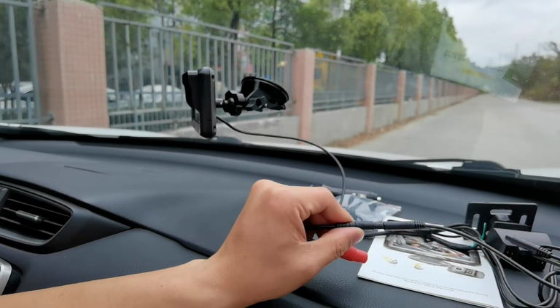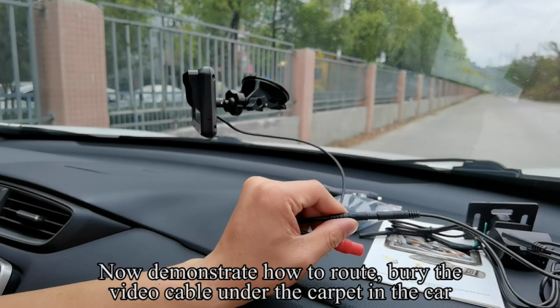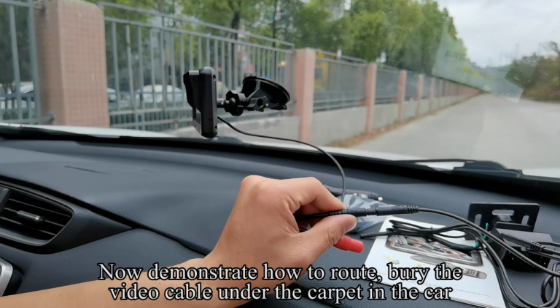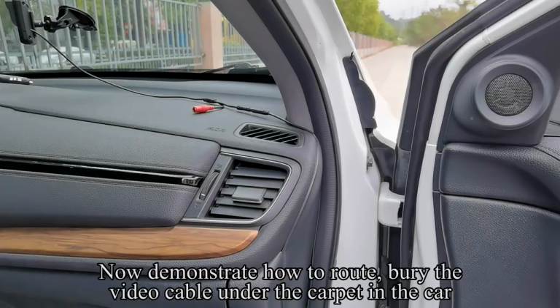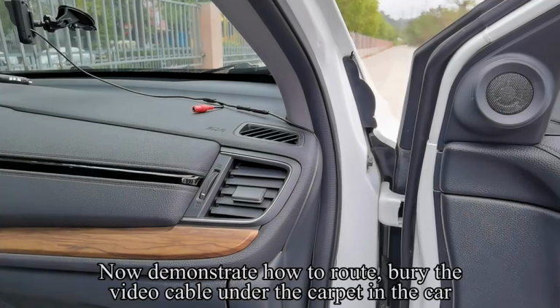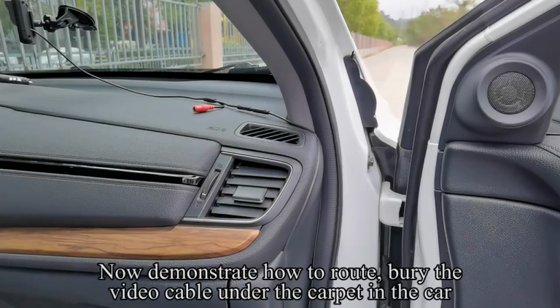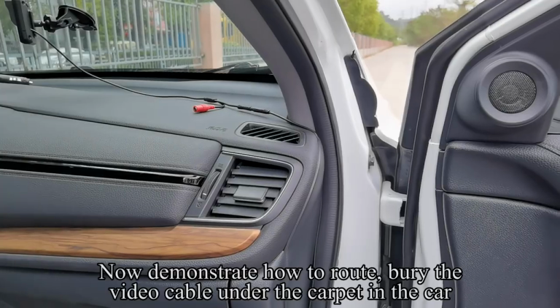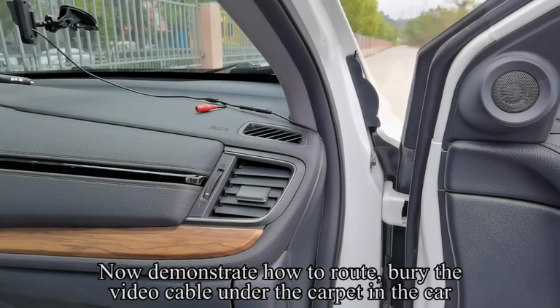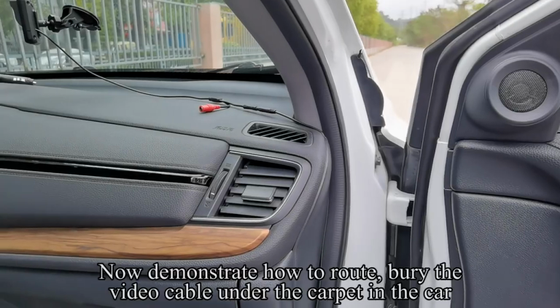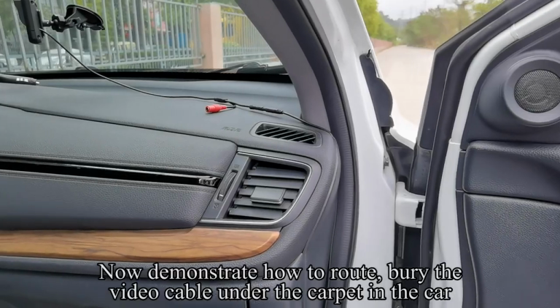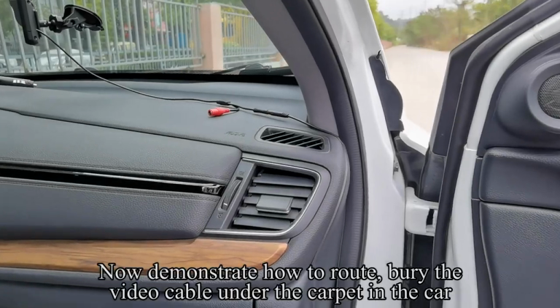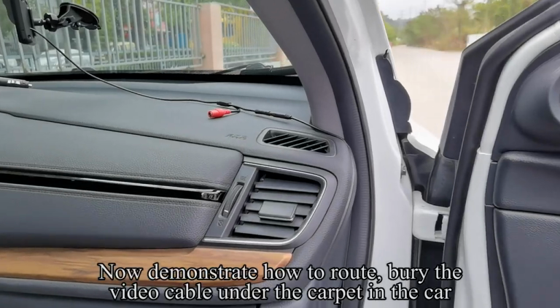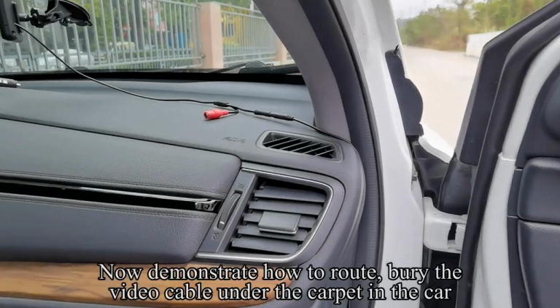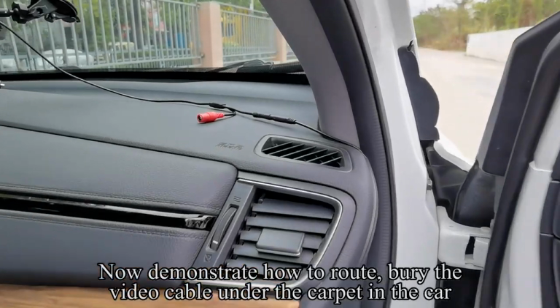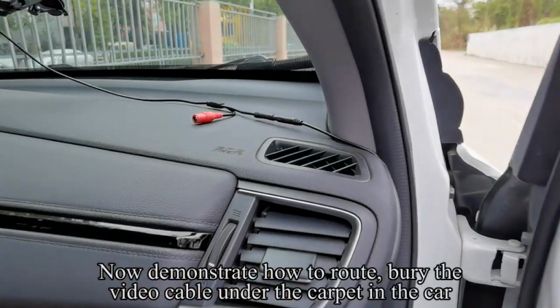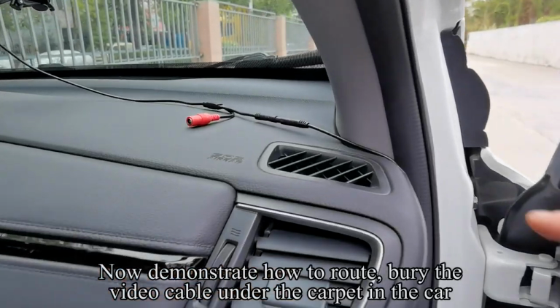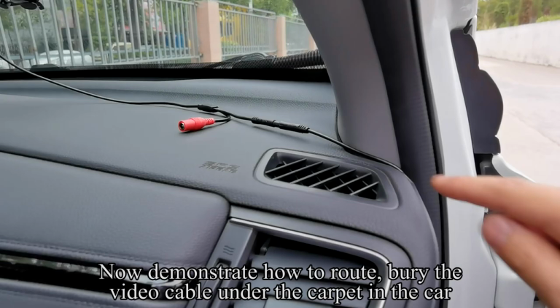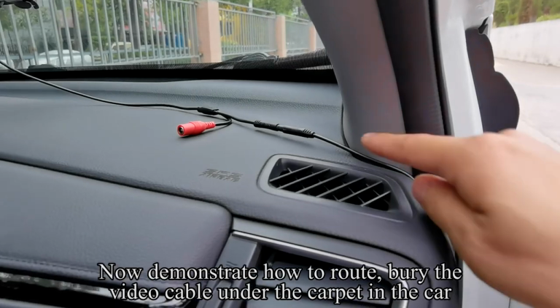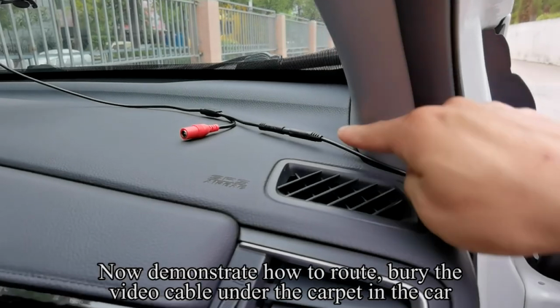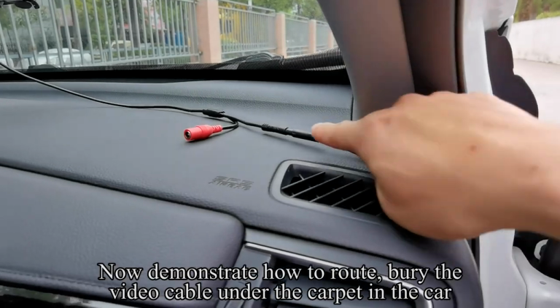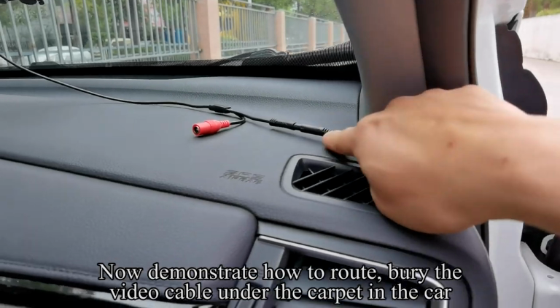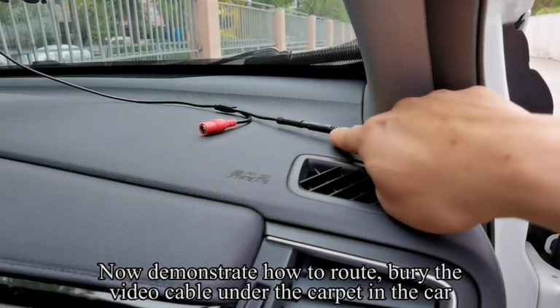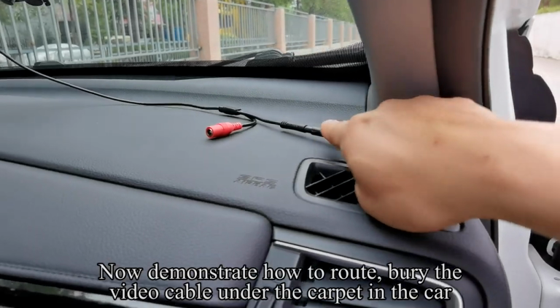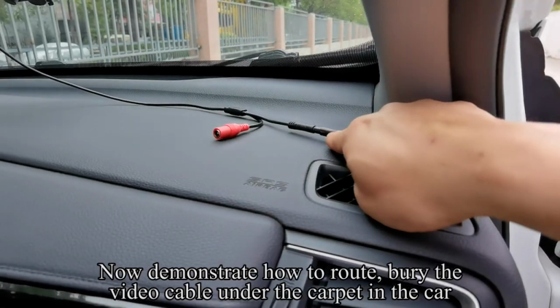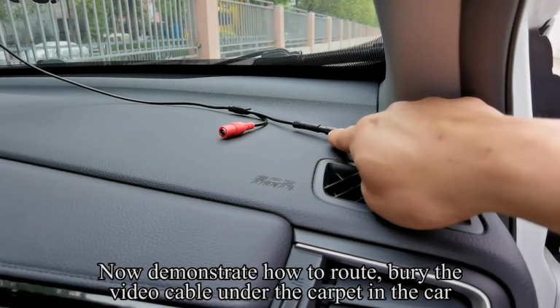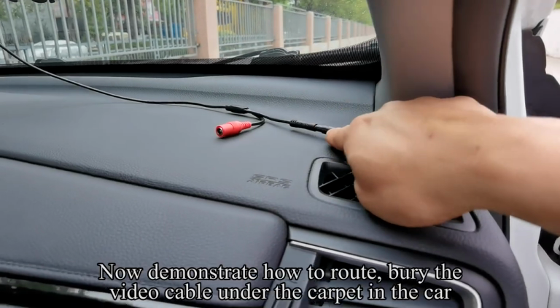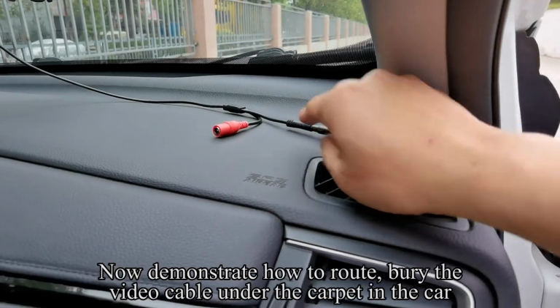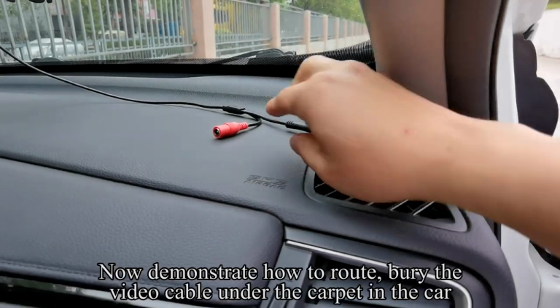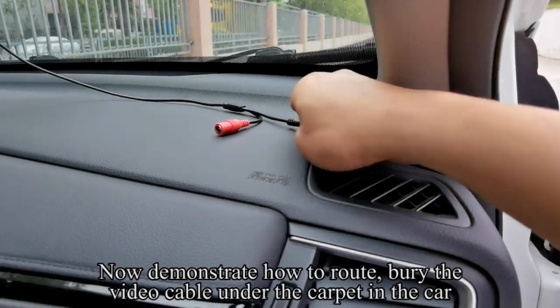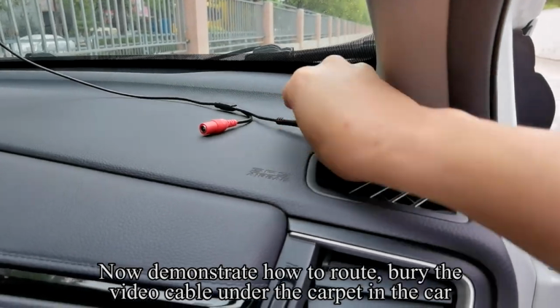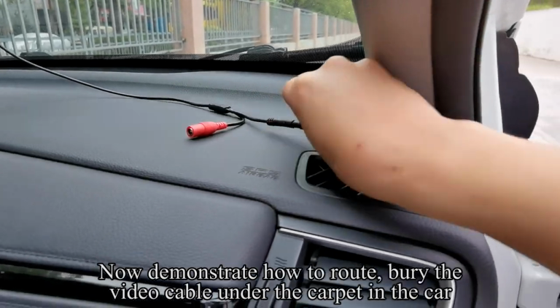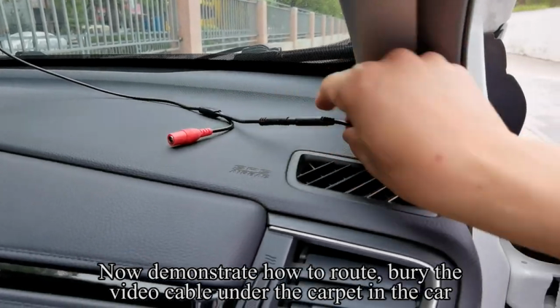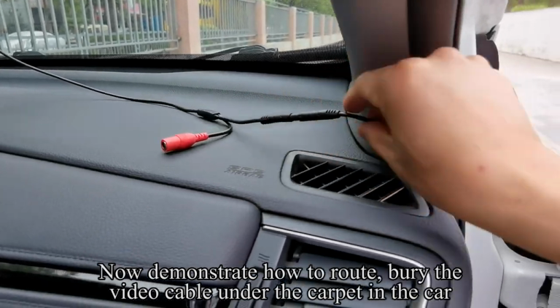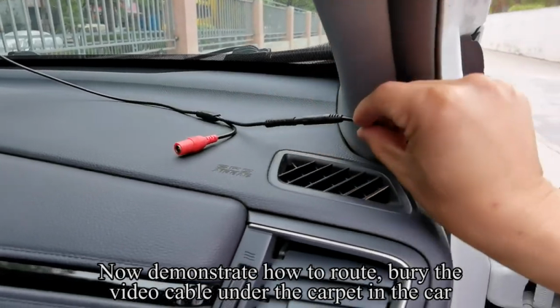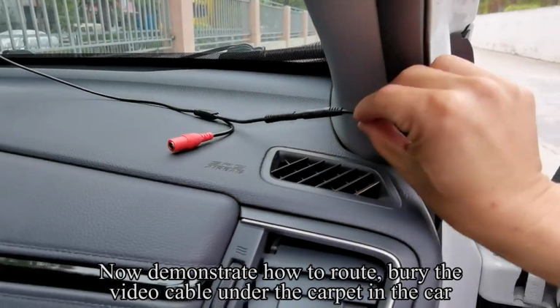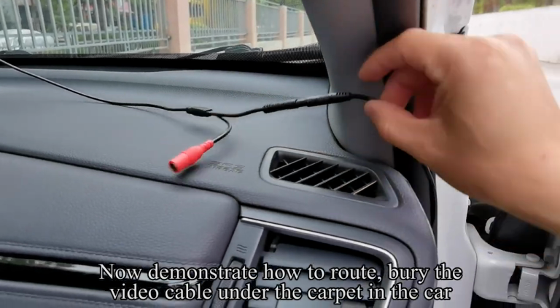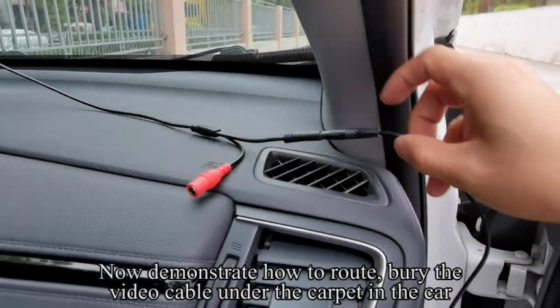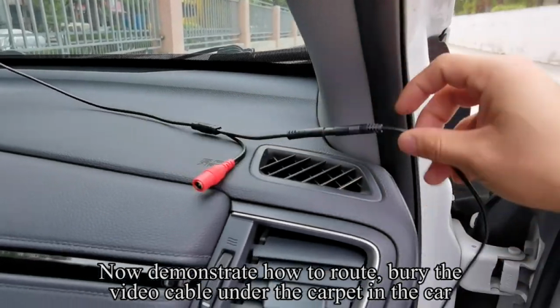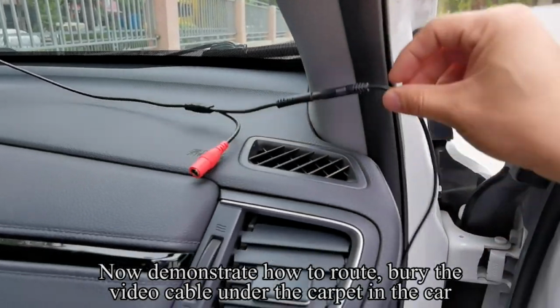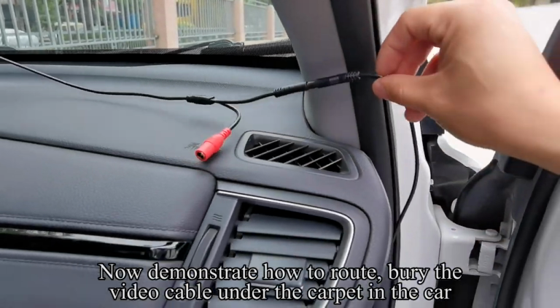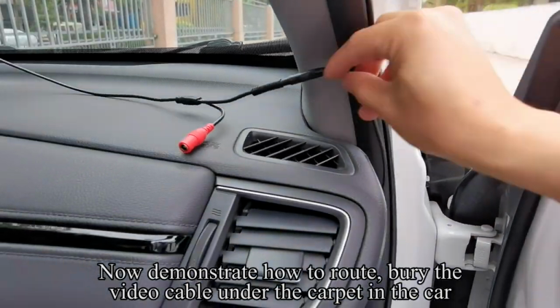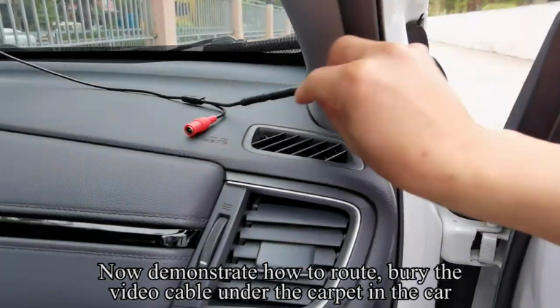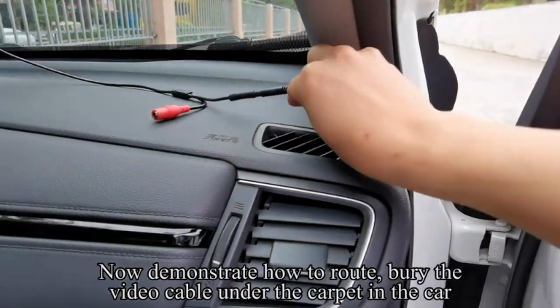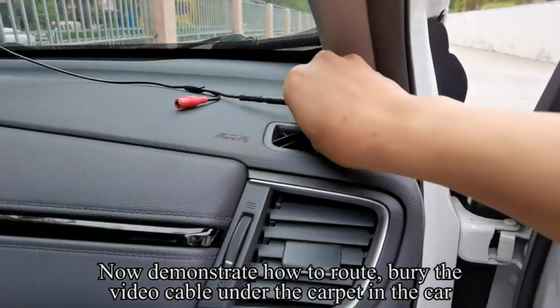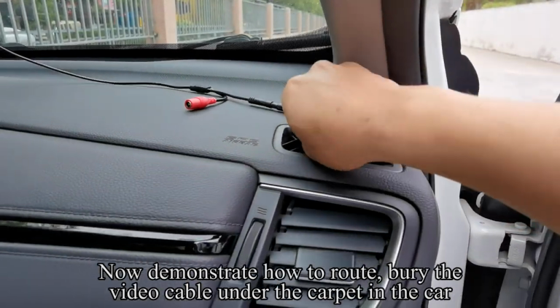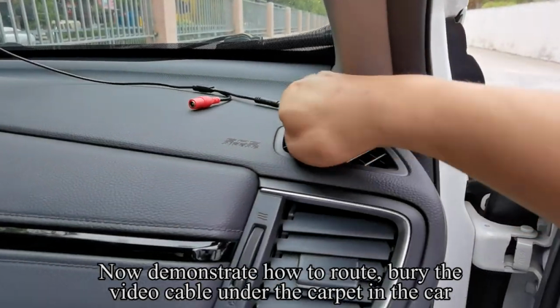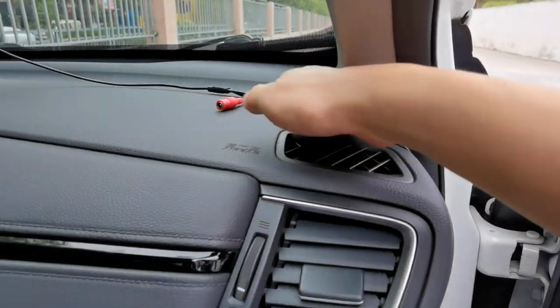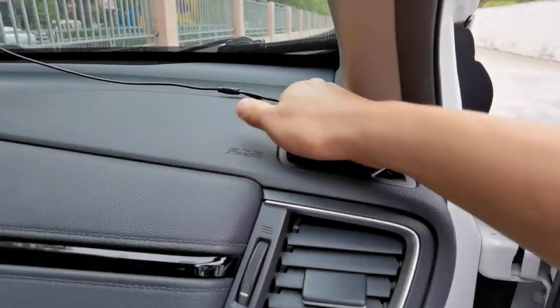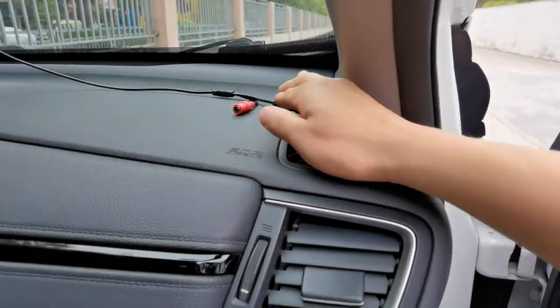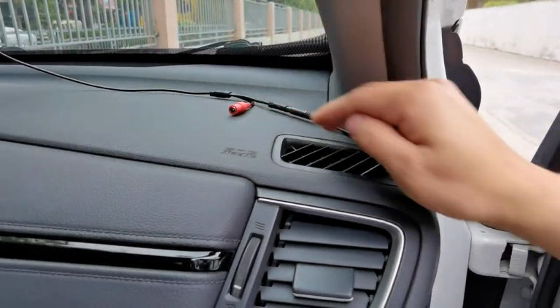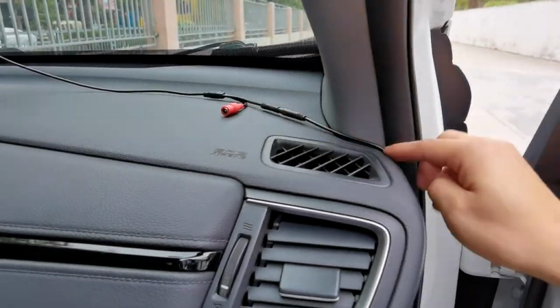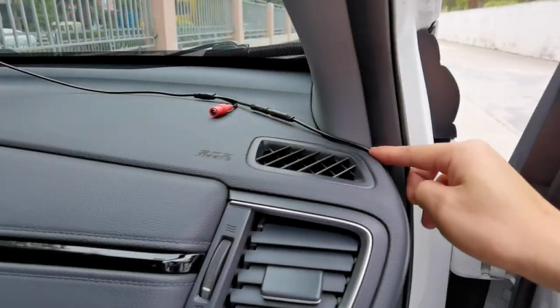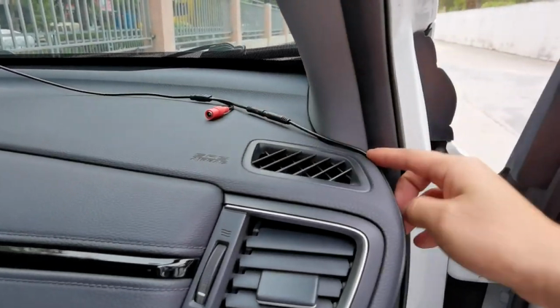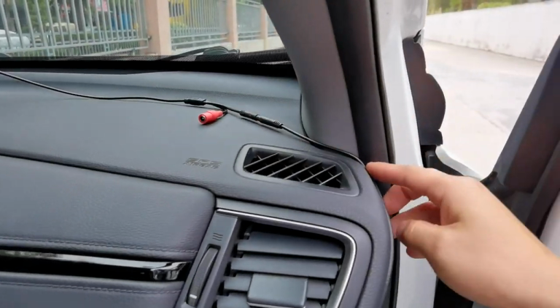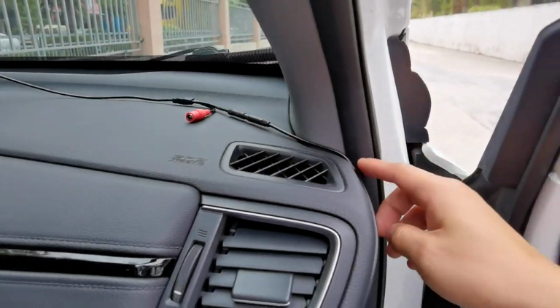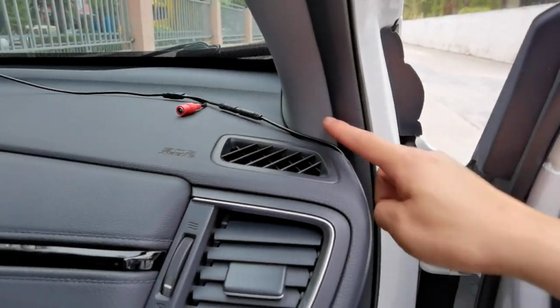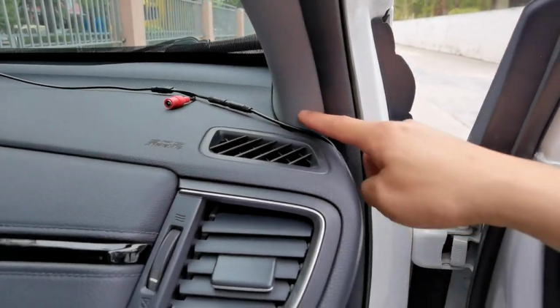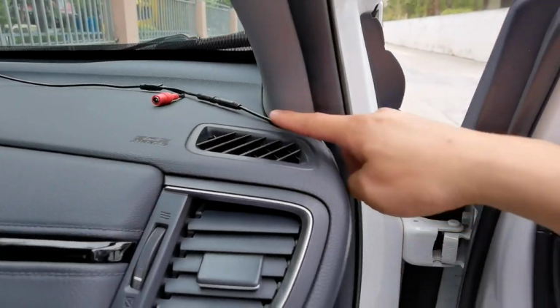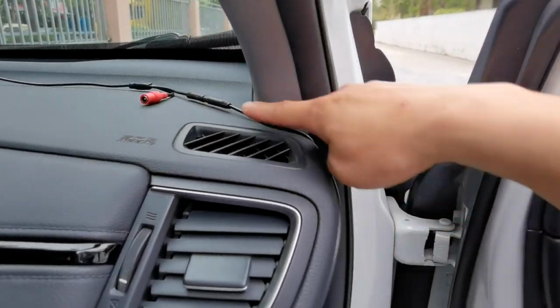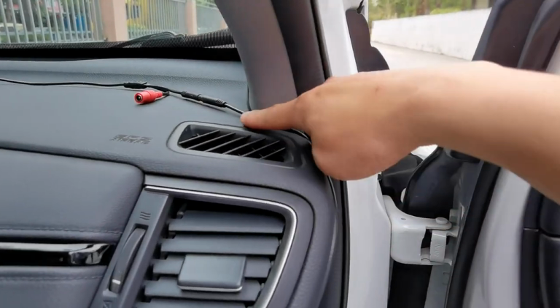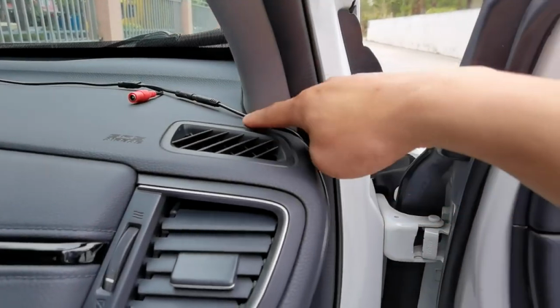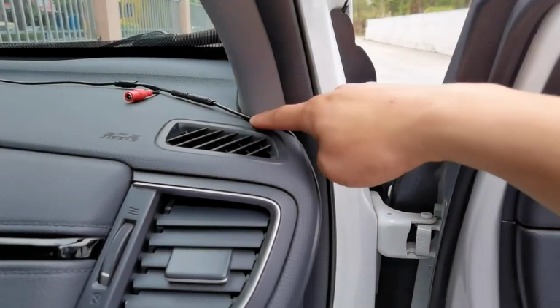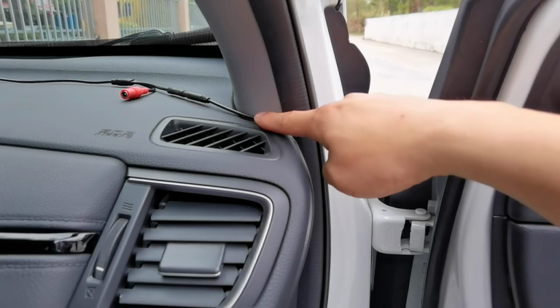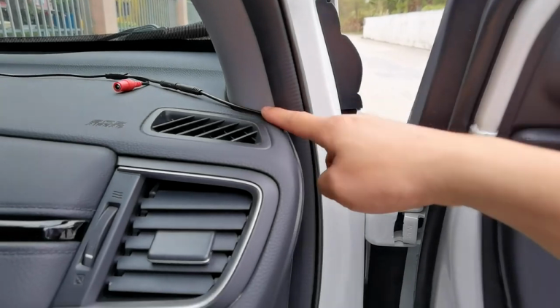Now demonstrate how to route the video cable. Bury the video cable under the carpet in the car.